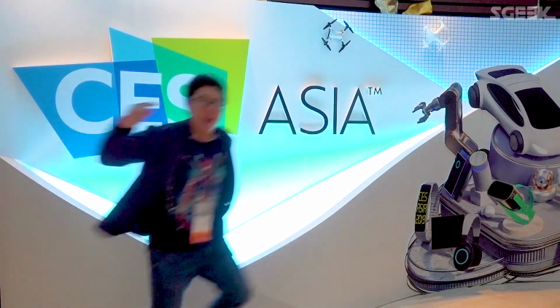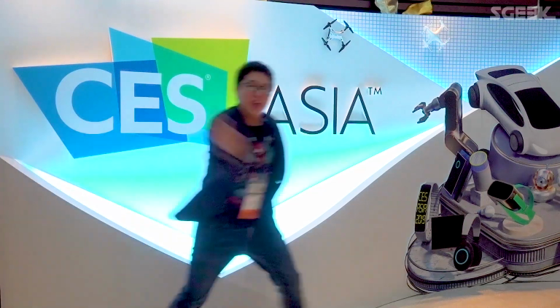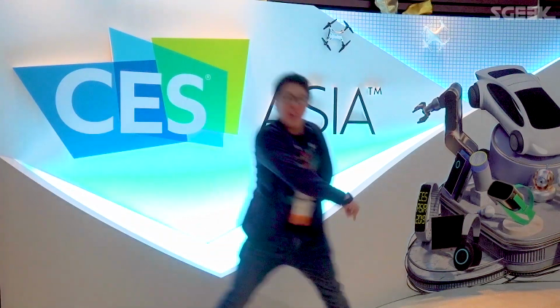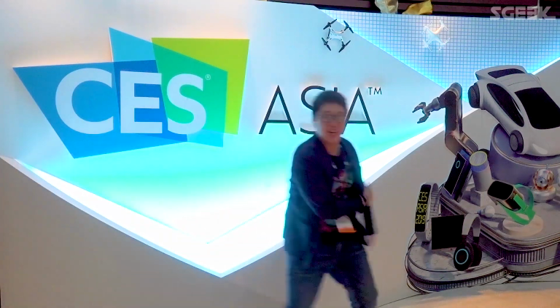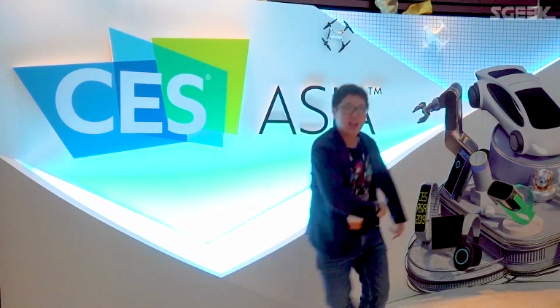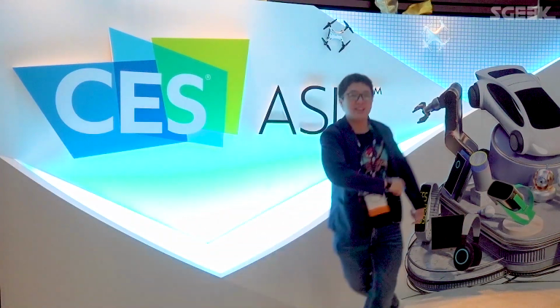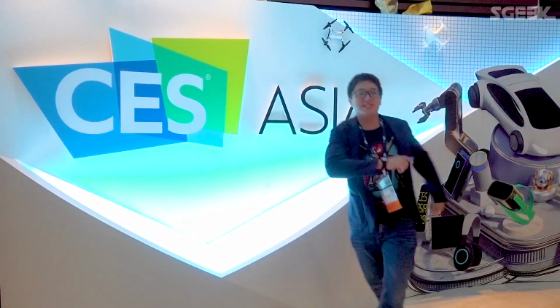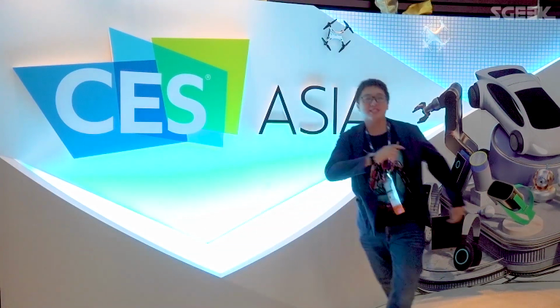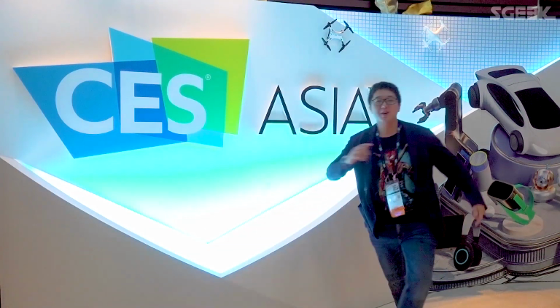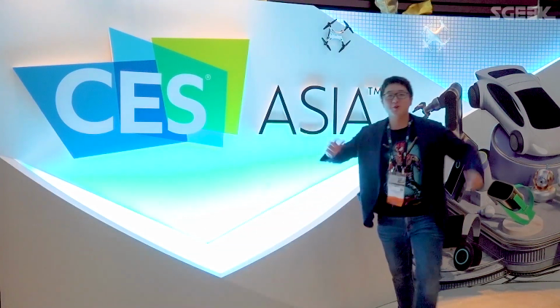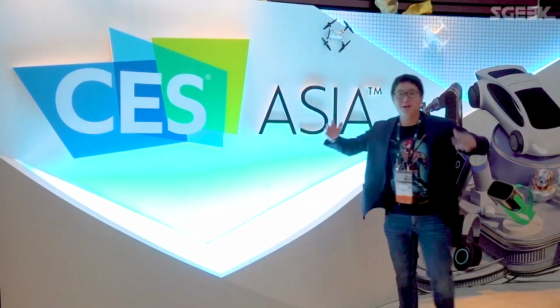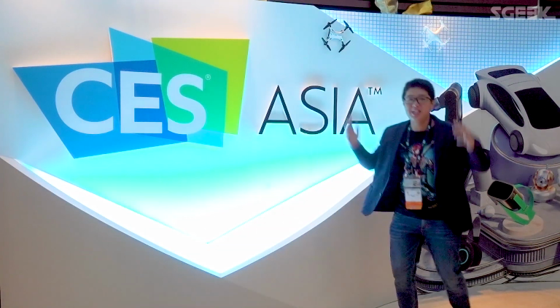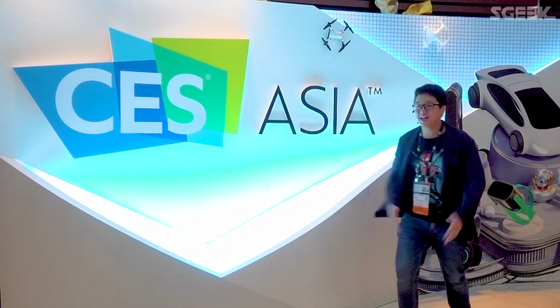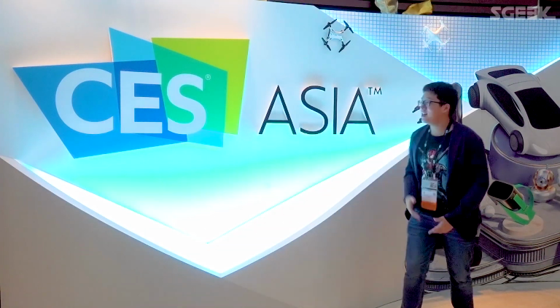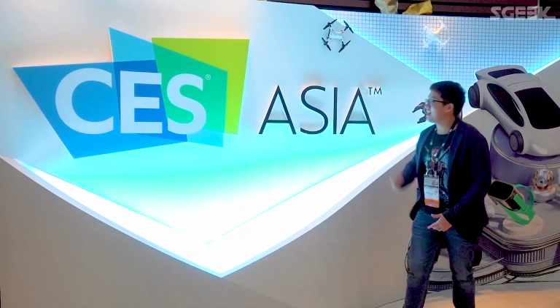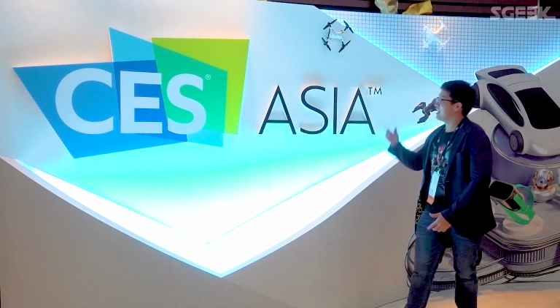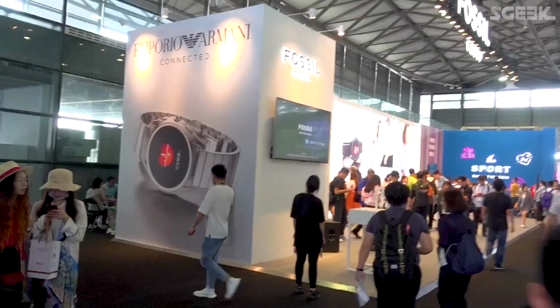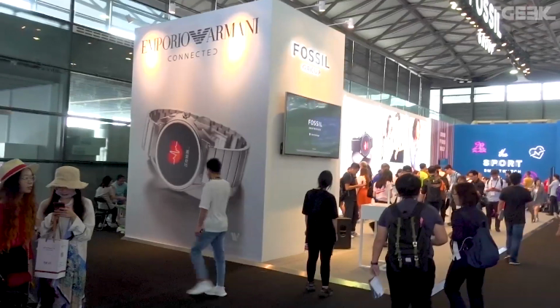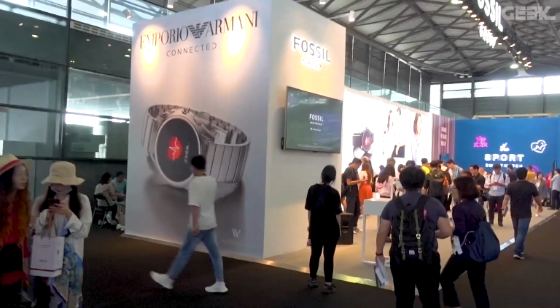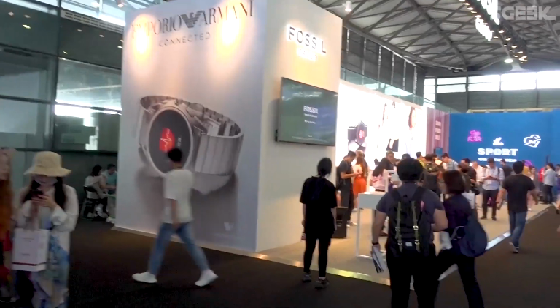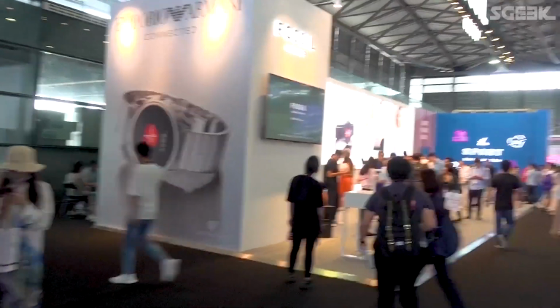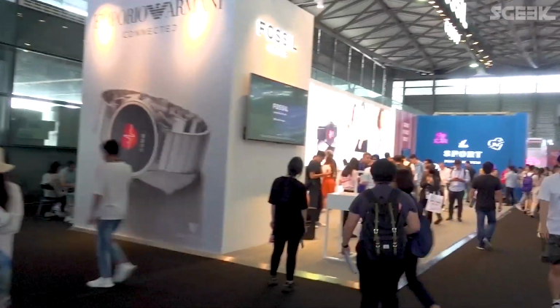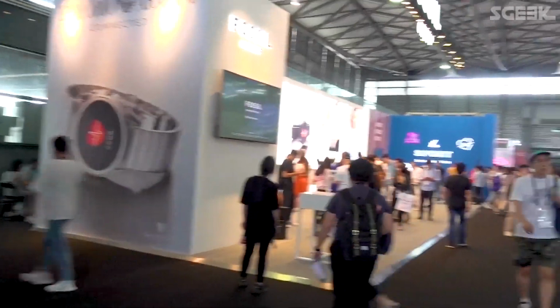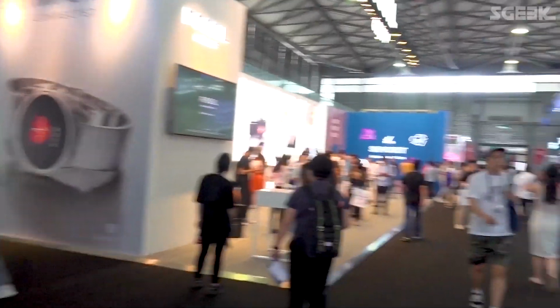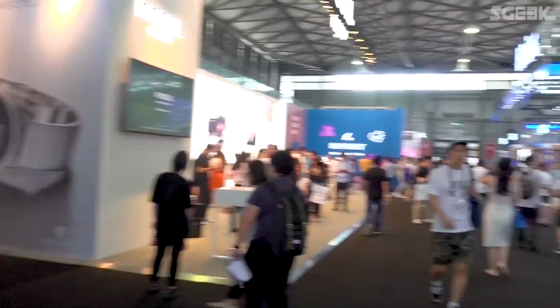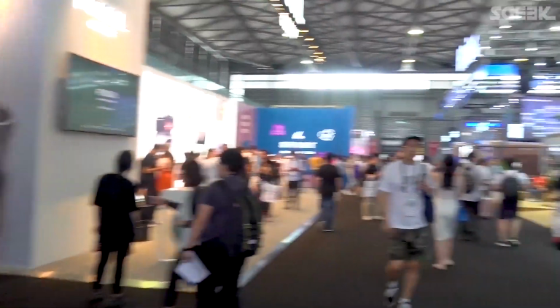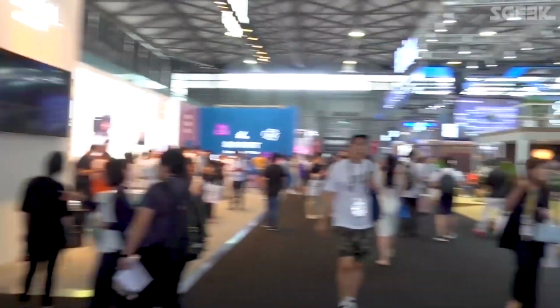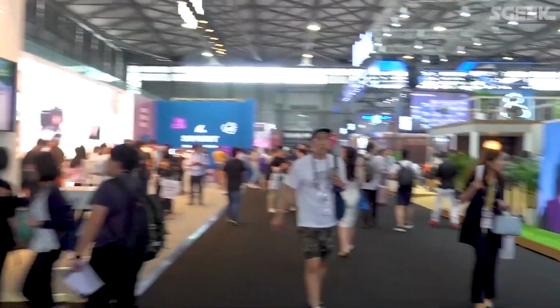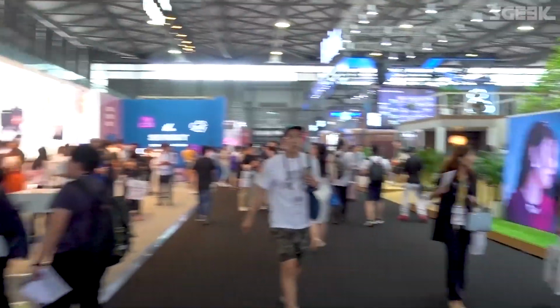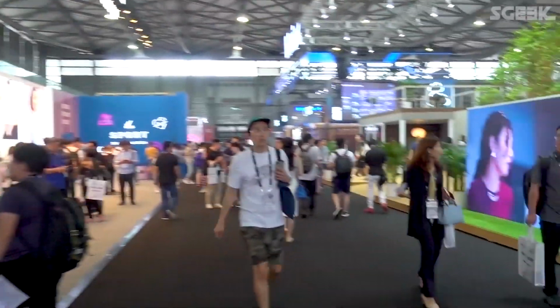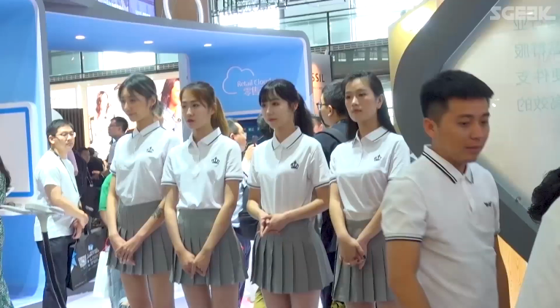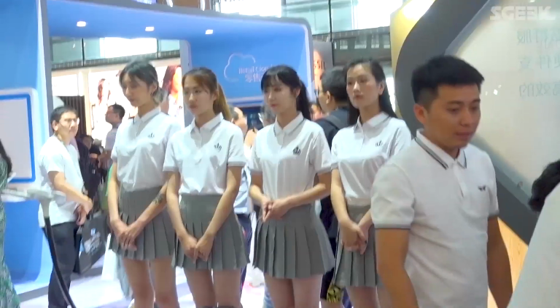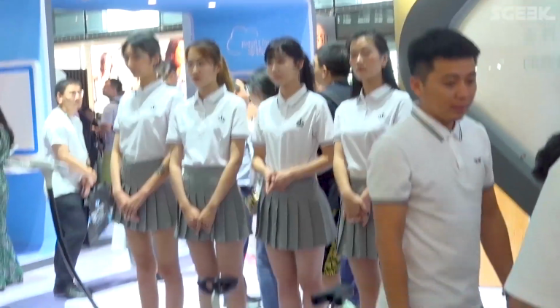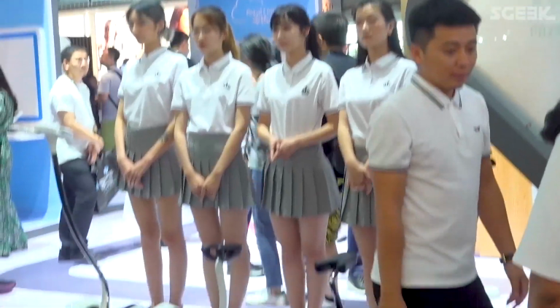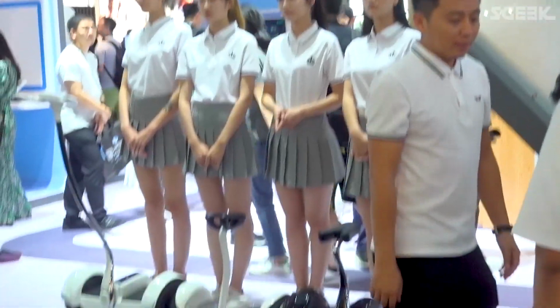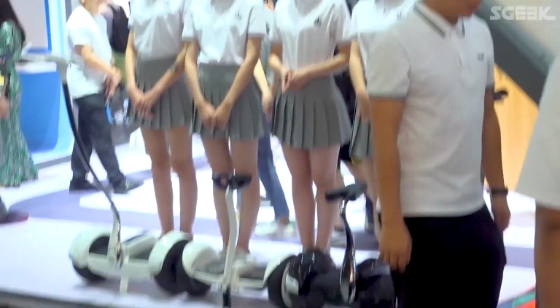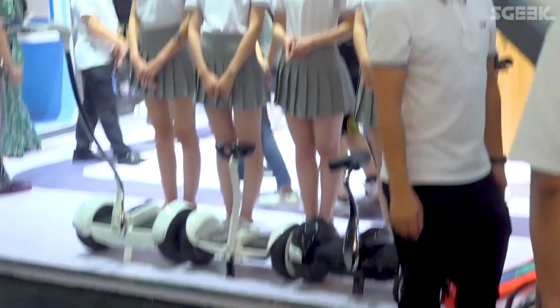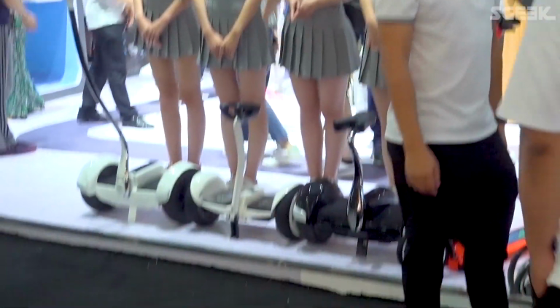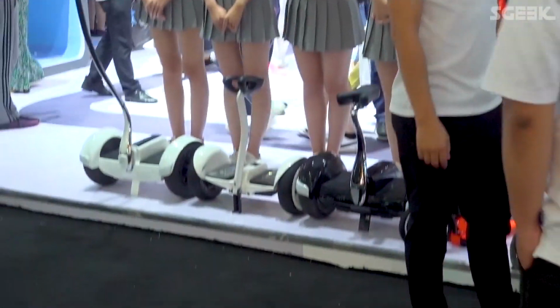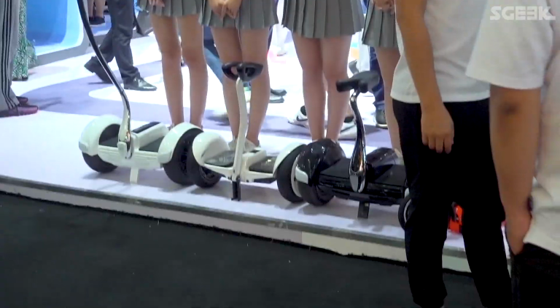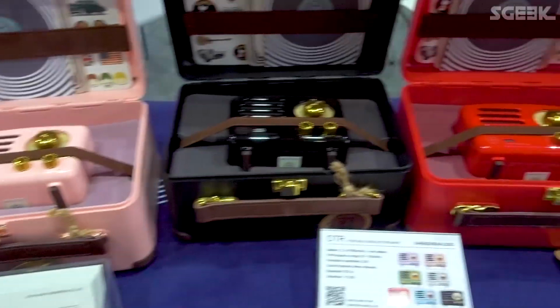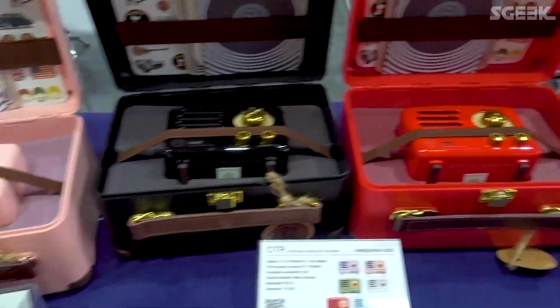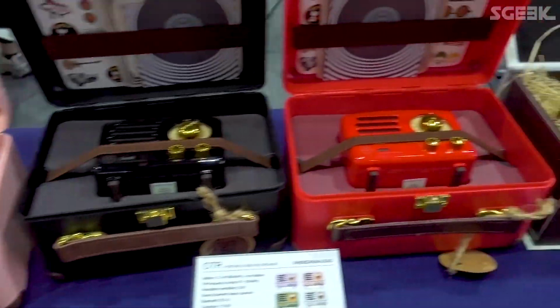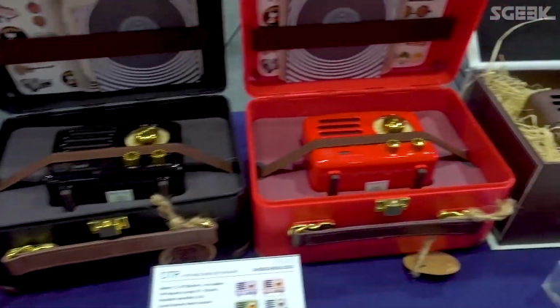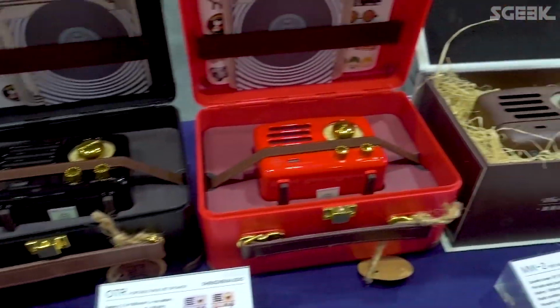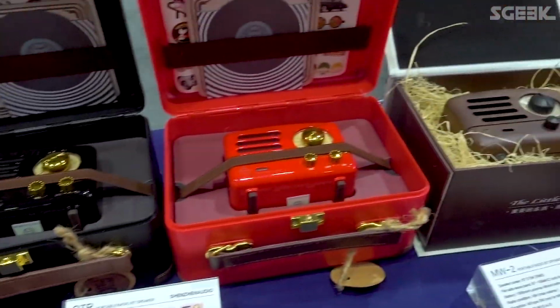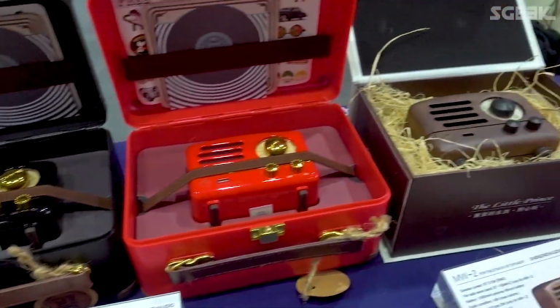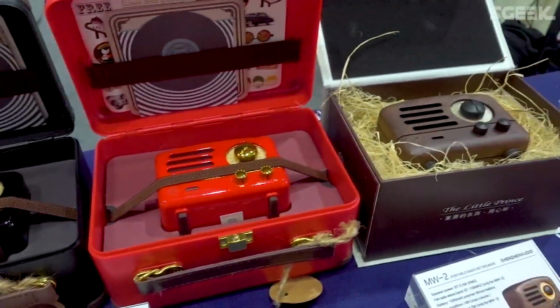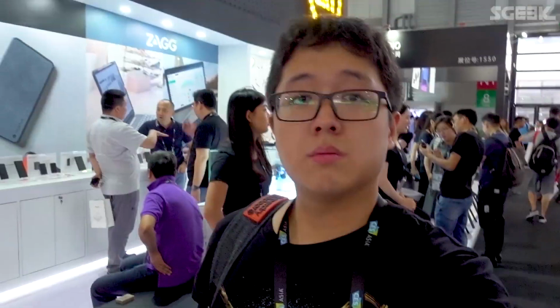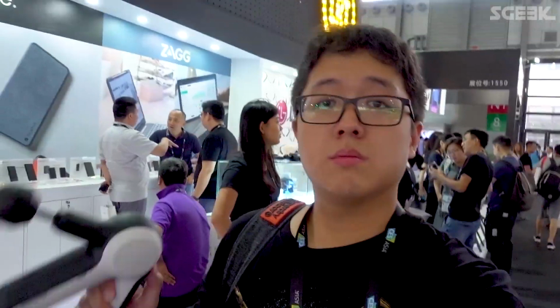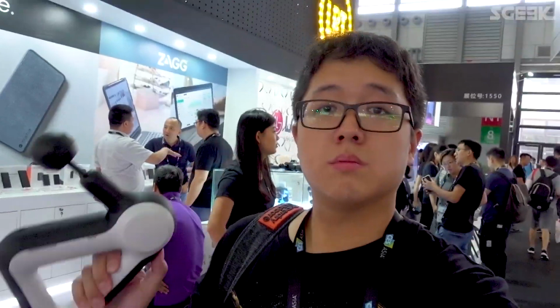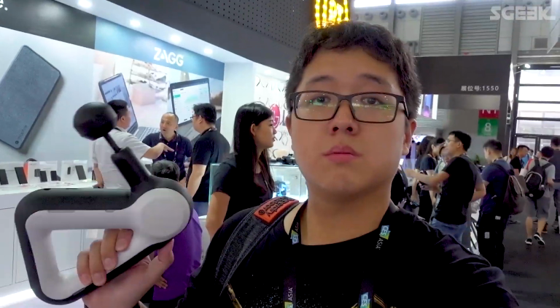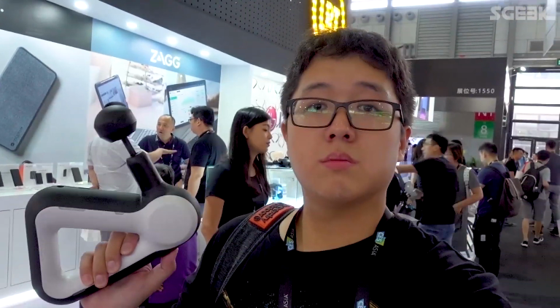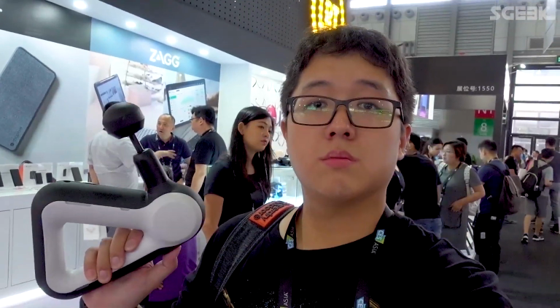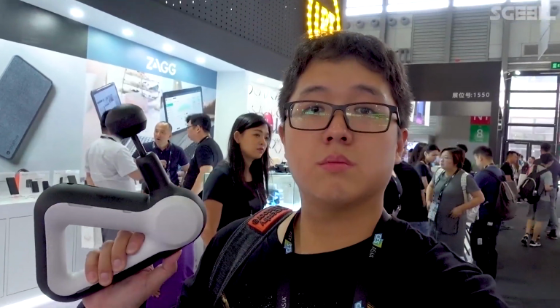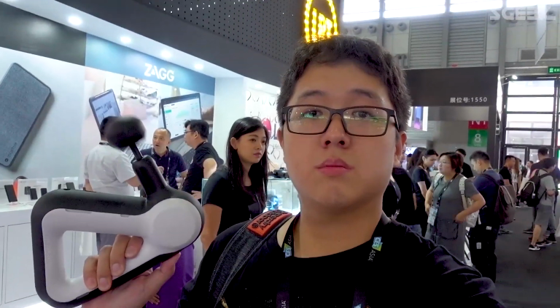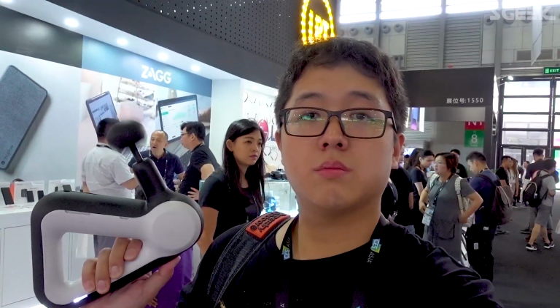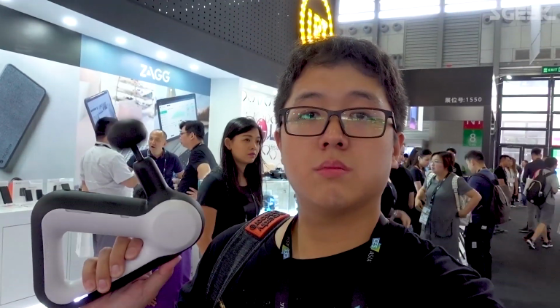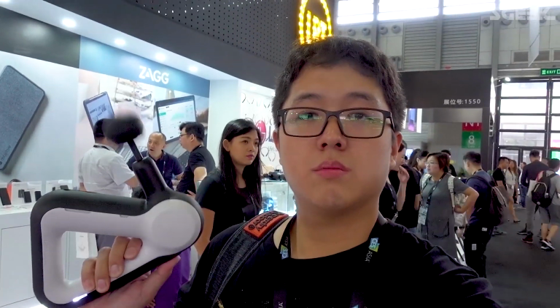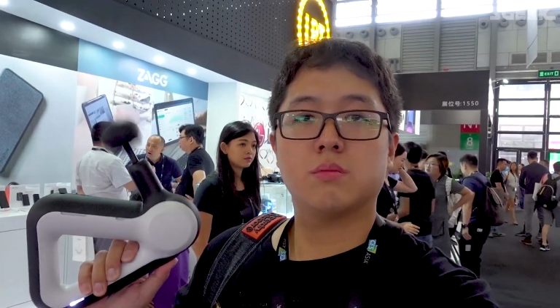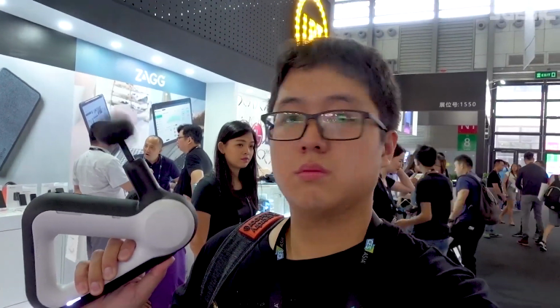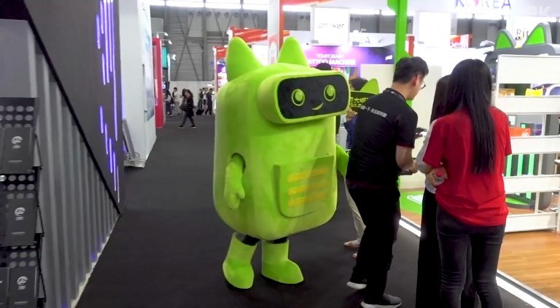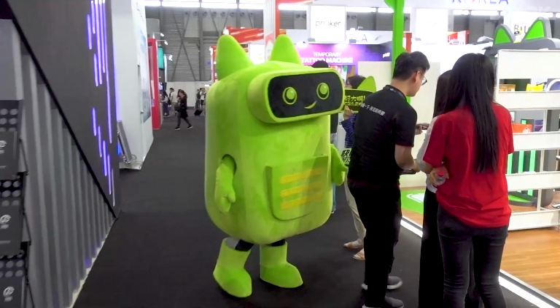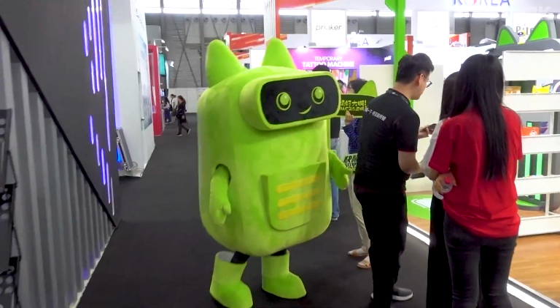Hey guys, we're here at CES Asia 2019 in Shanghai. Let's go check out what crazy booths they have this time down at the show floor.